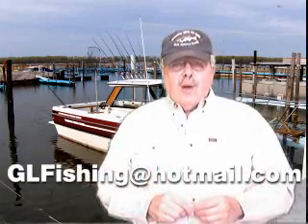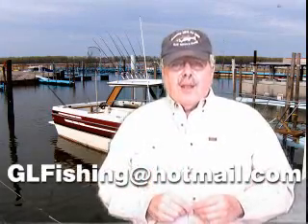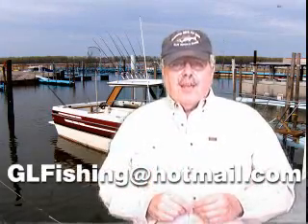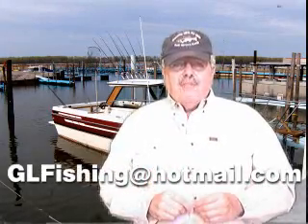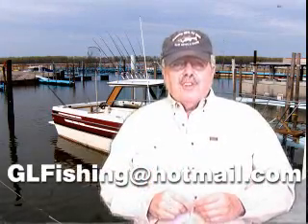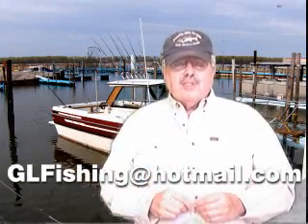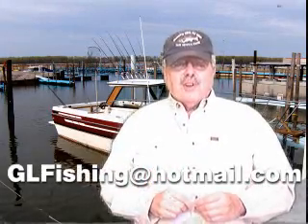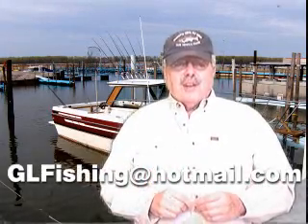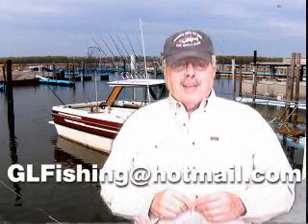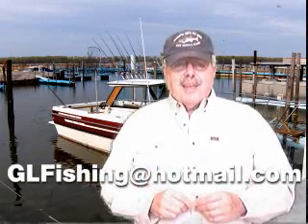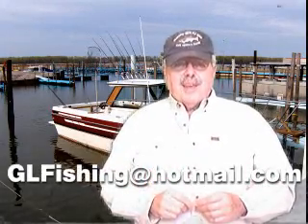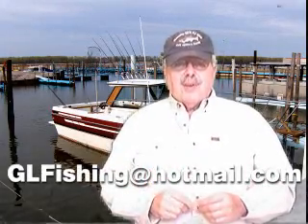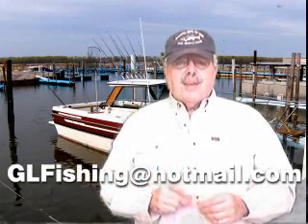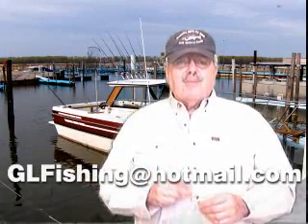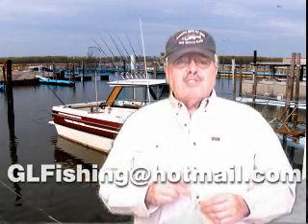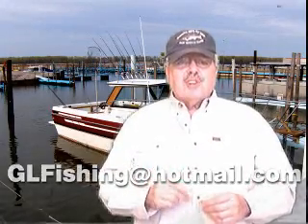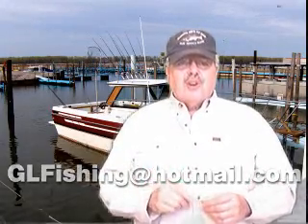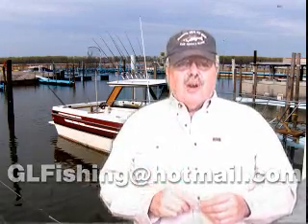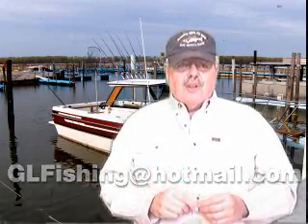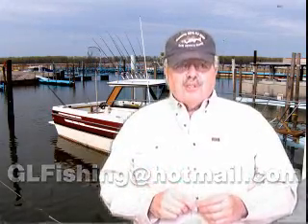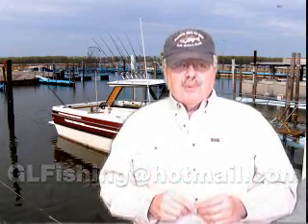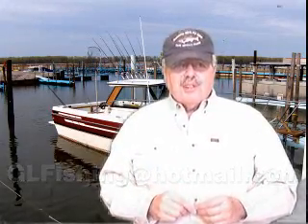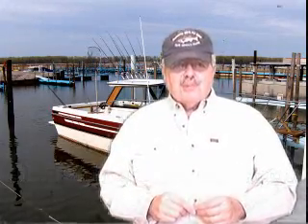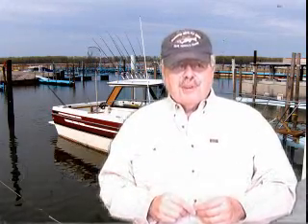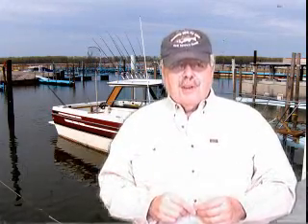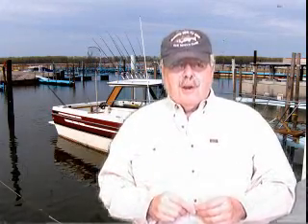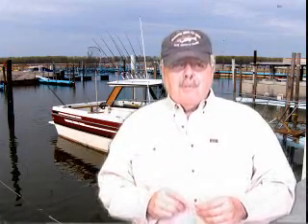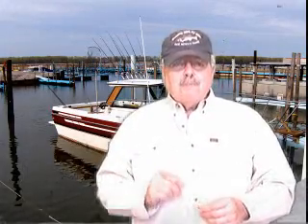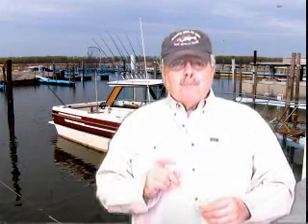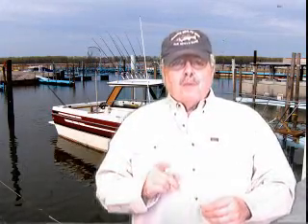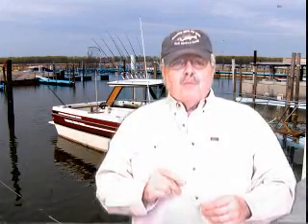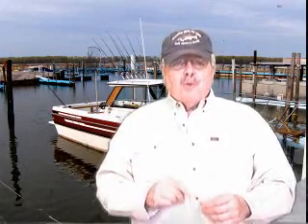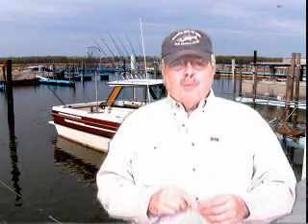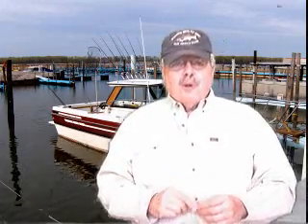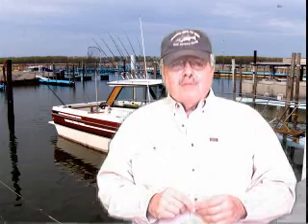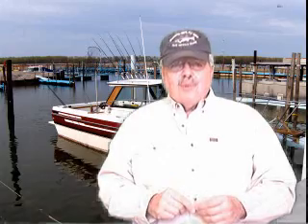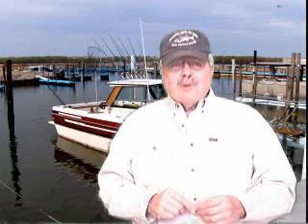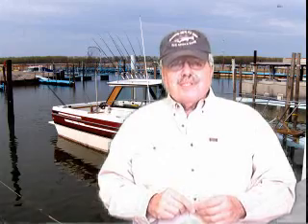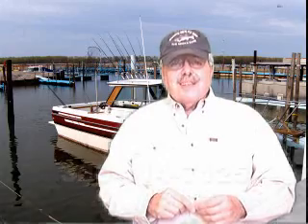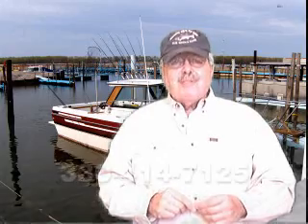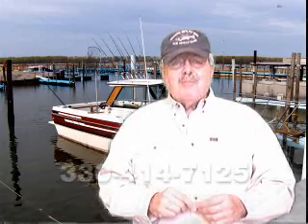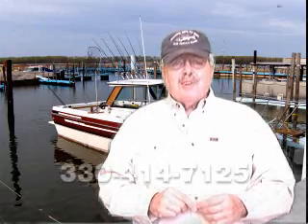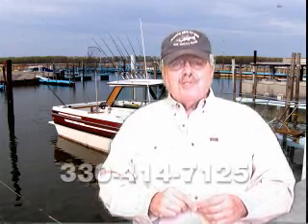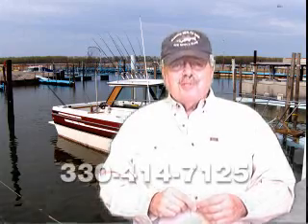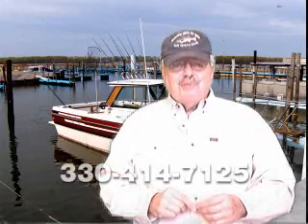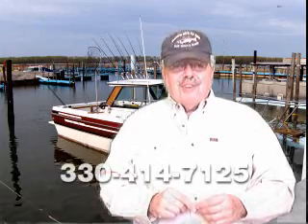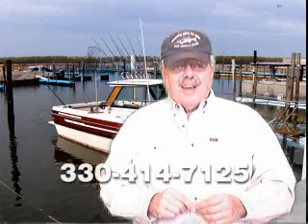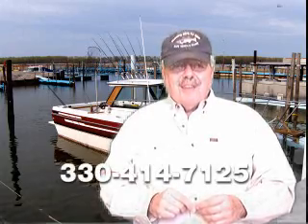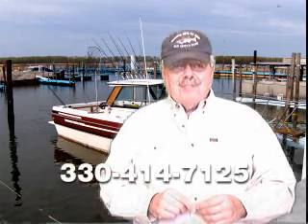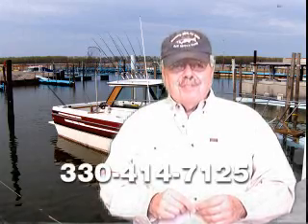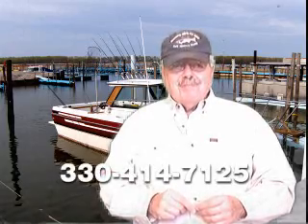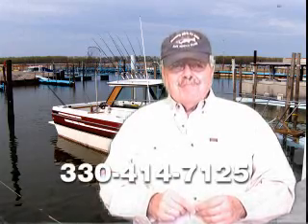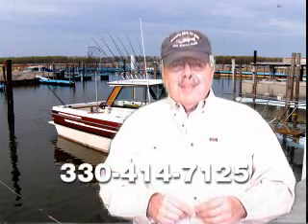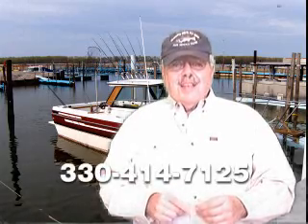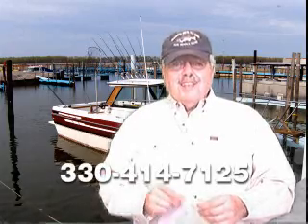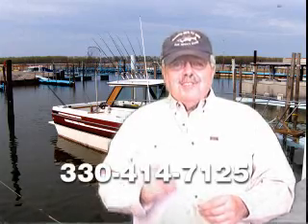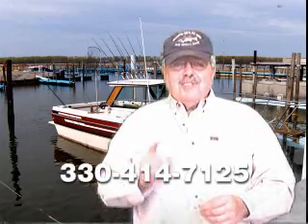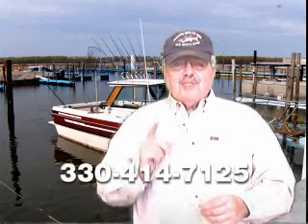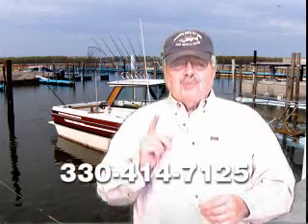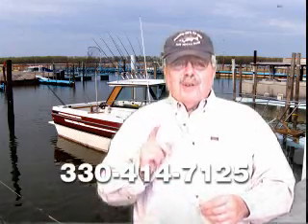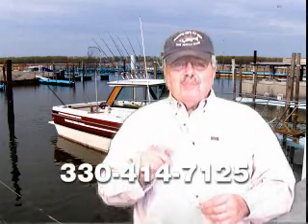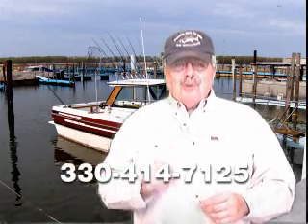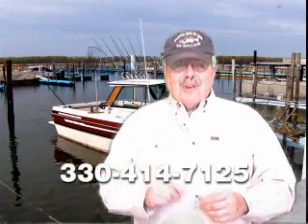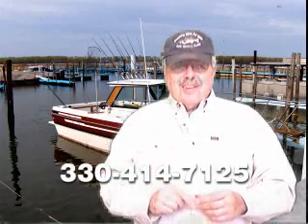Hey, if you're ready to go walleye fishing on Lake Erie, give us a call at 330-414-7125. Just one more fish.